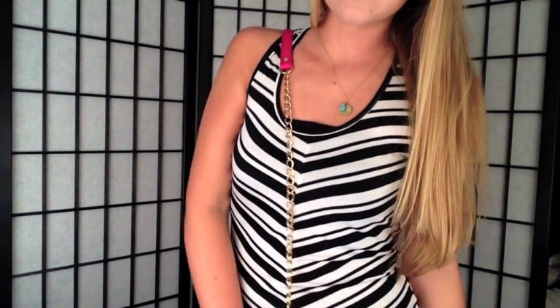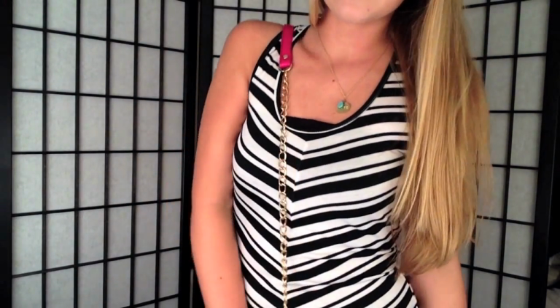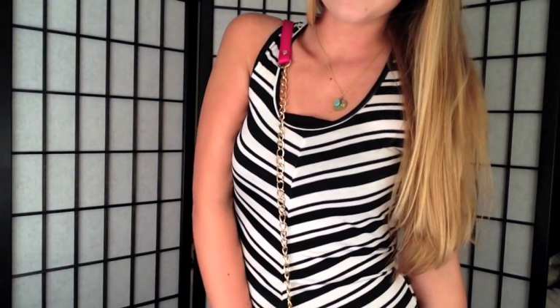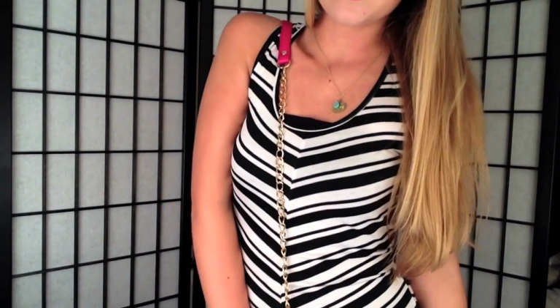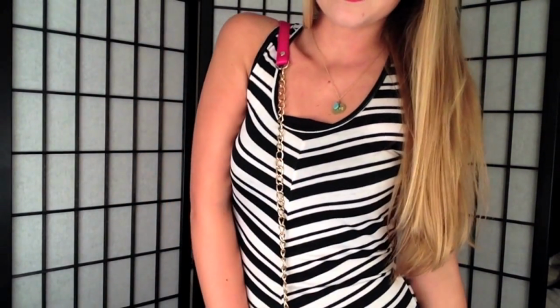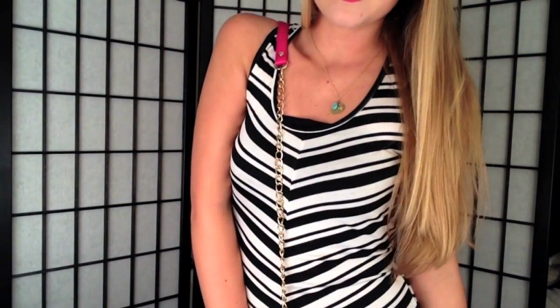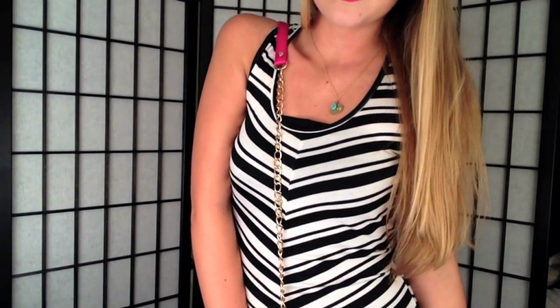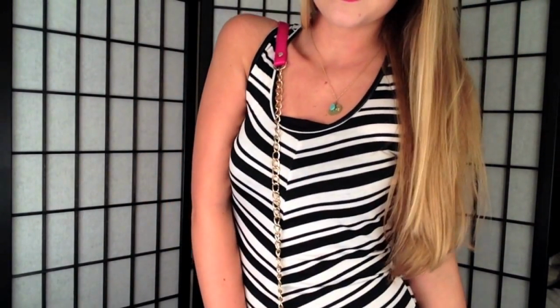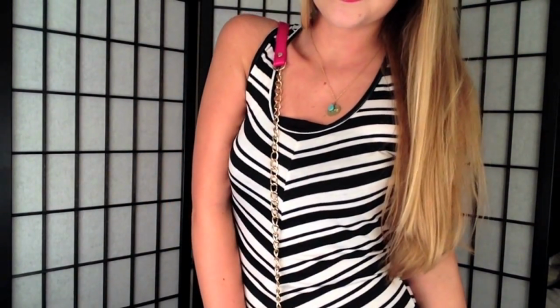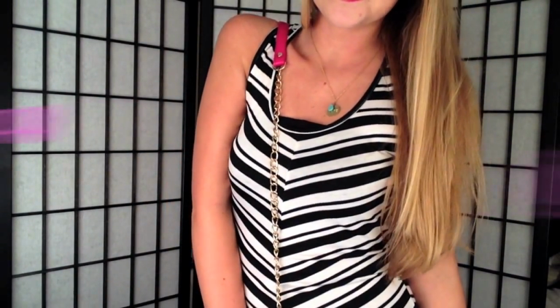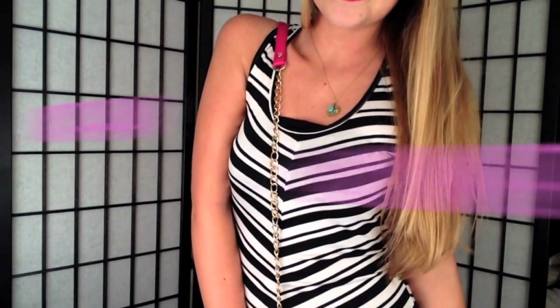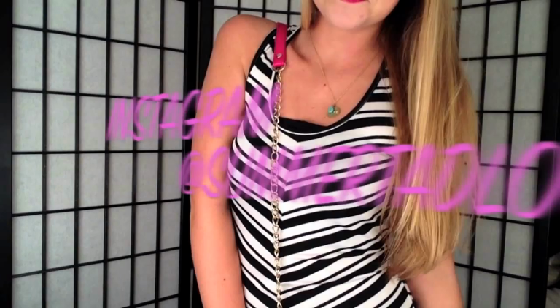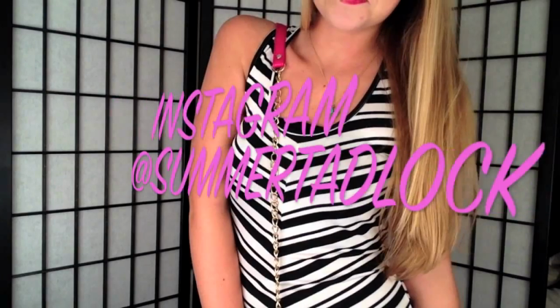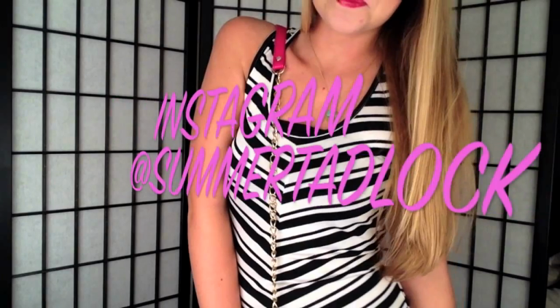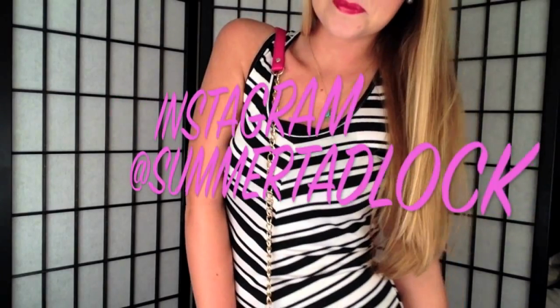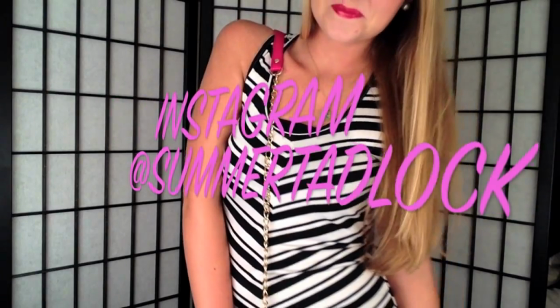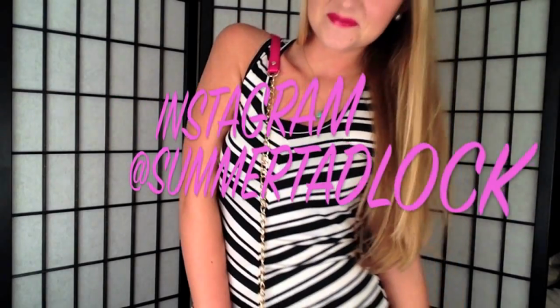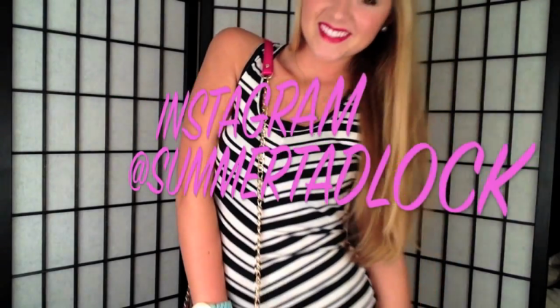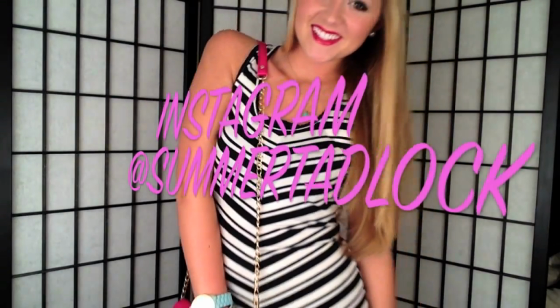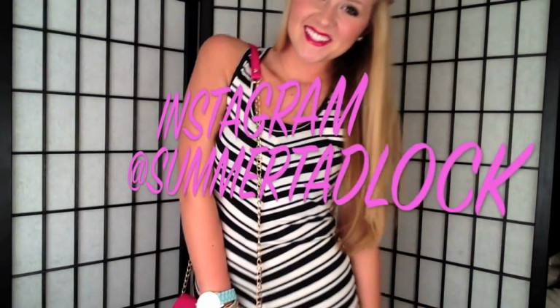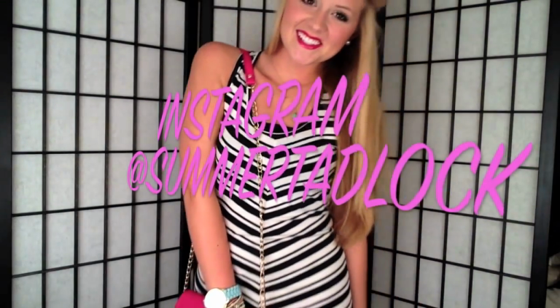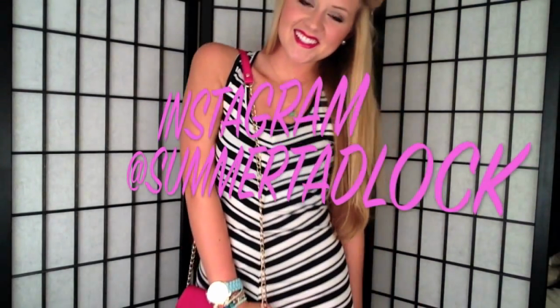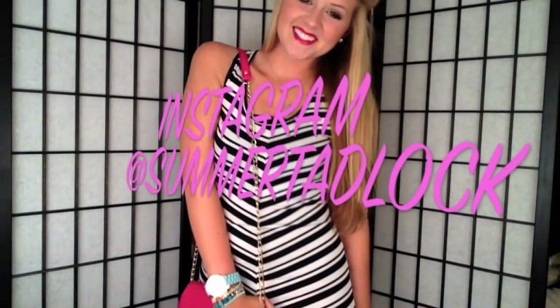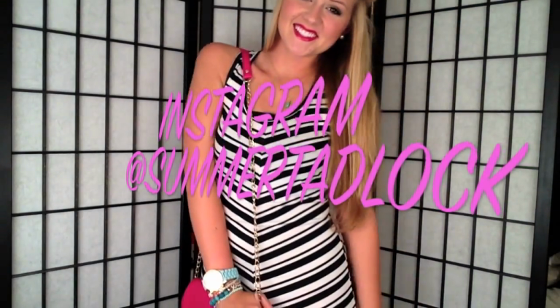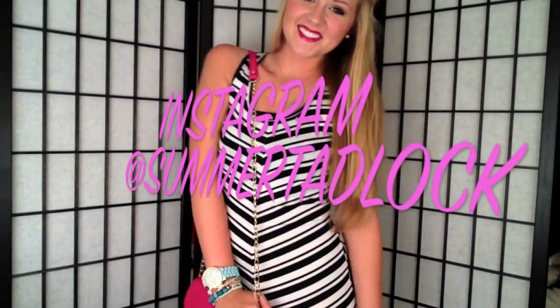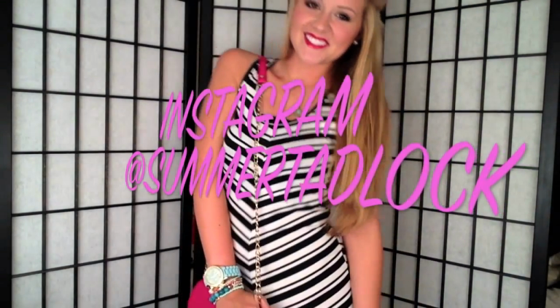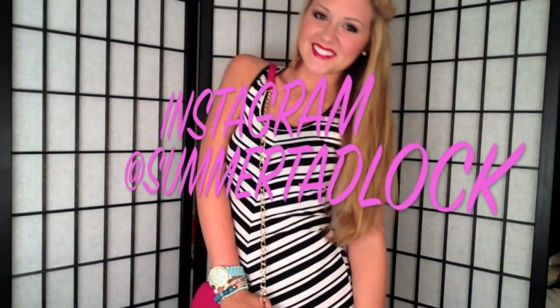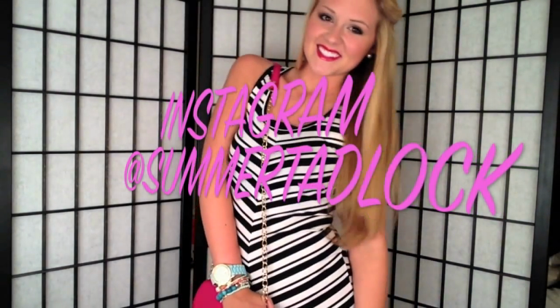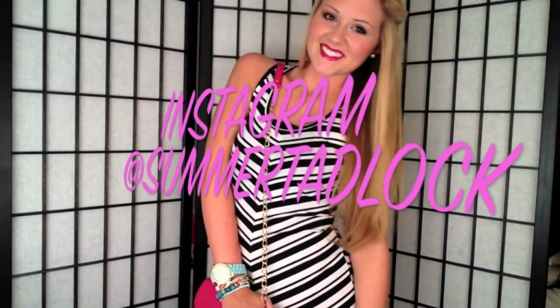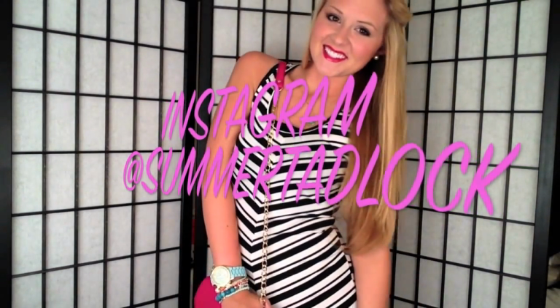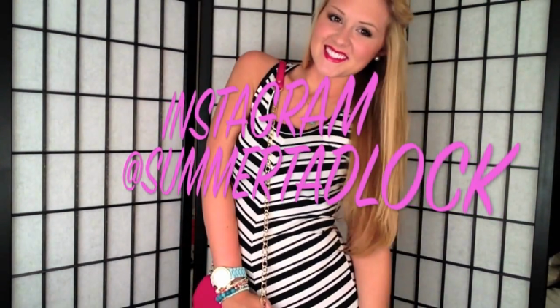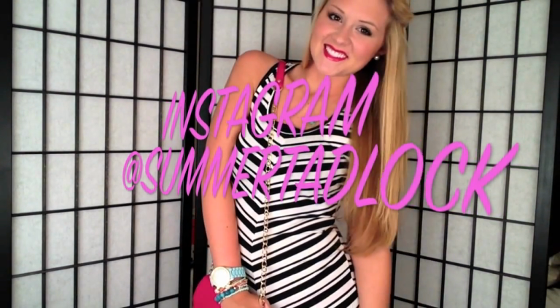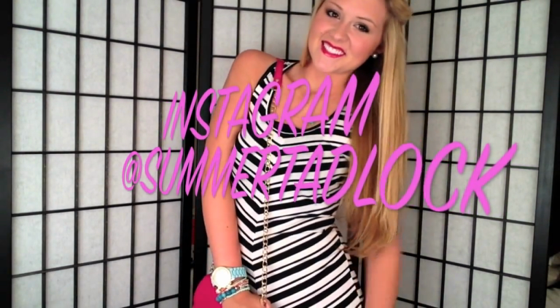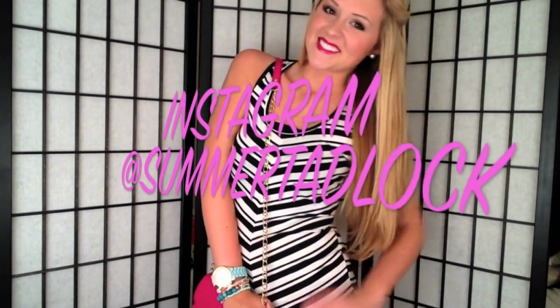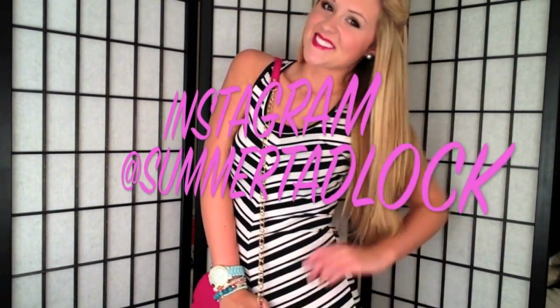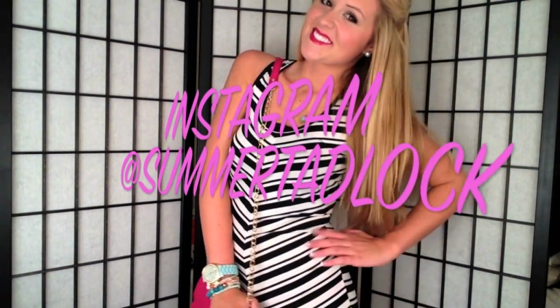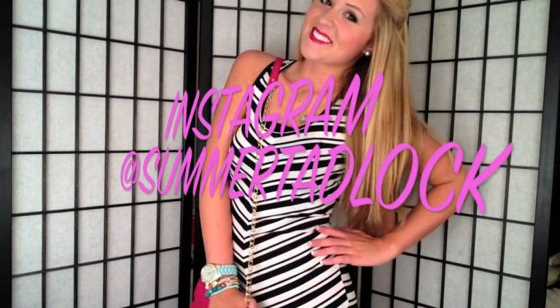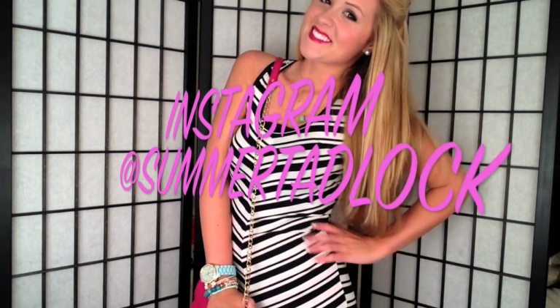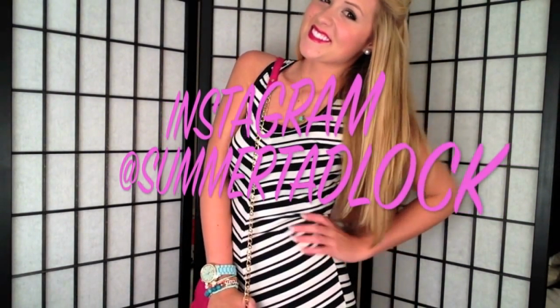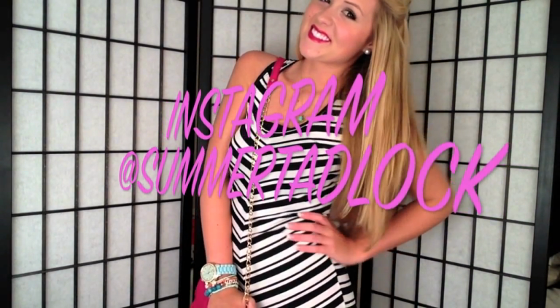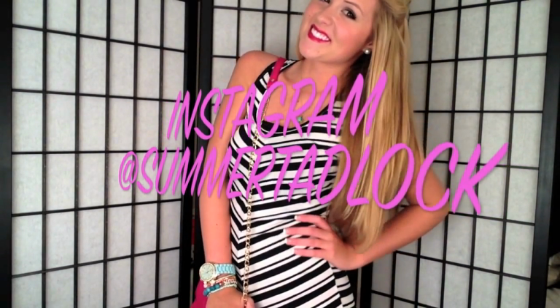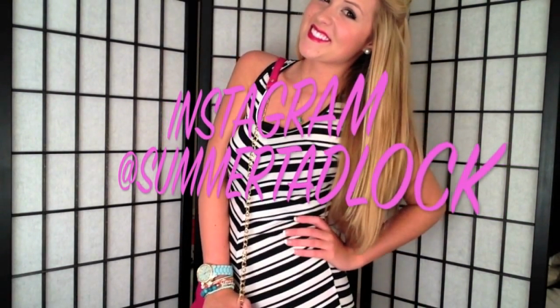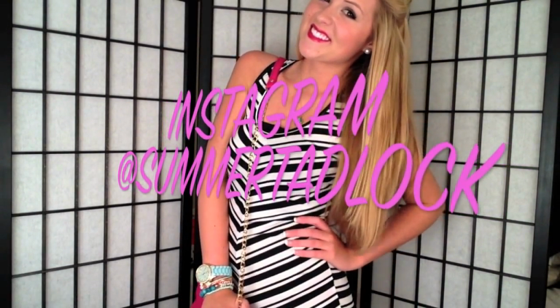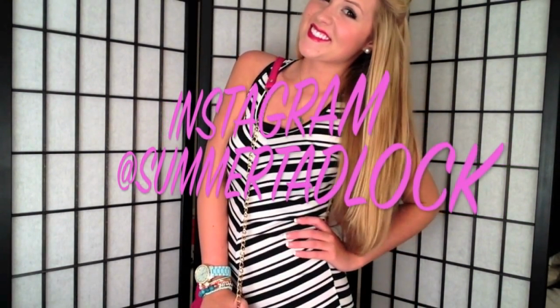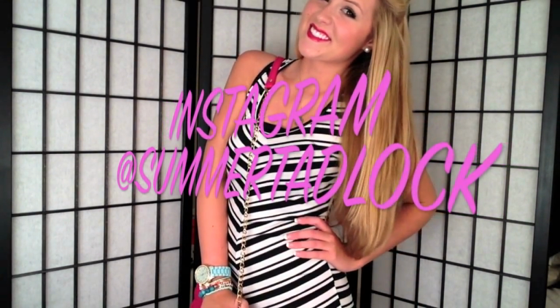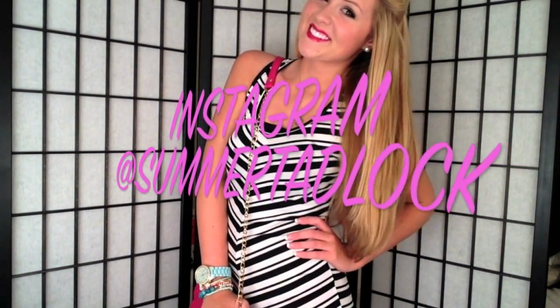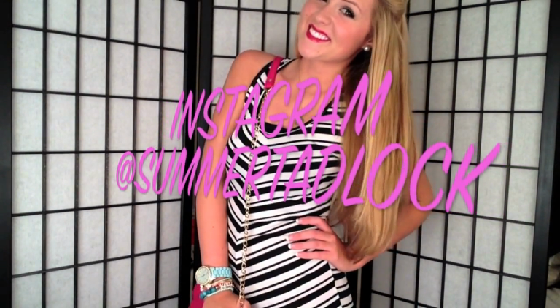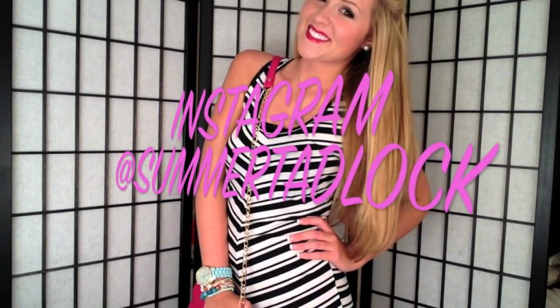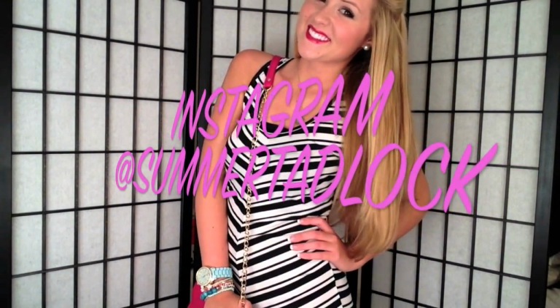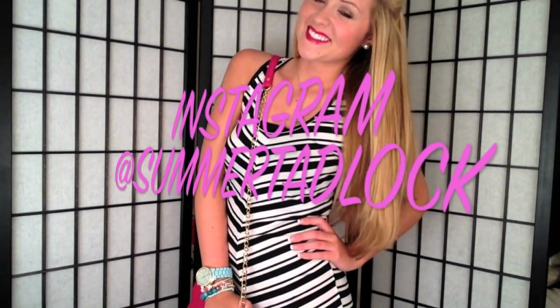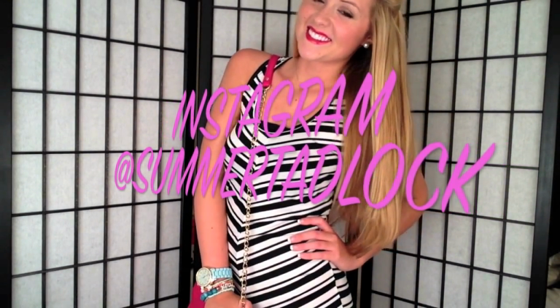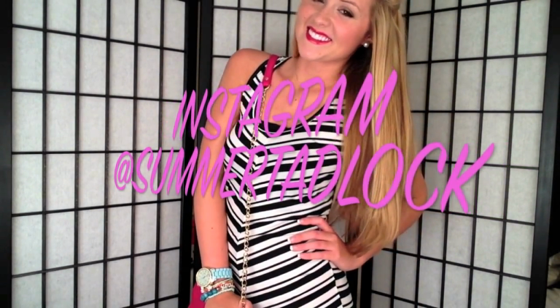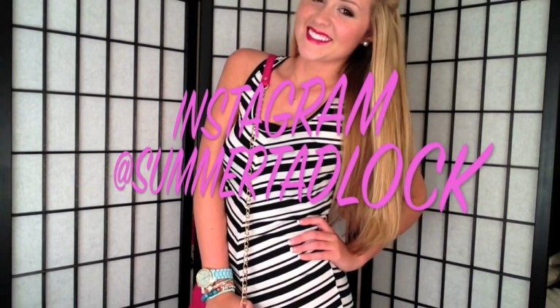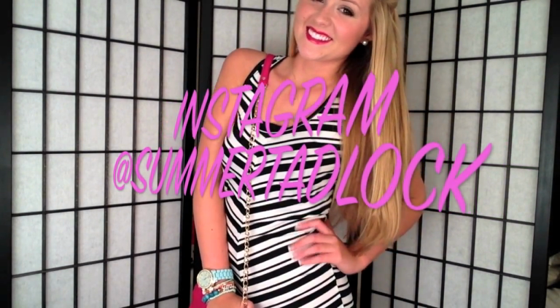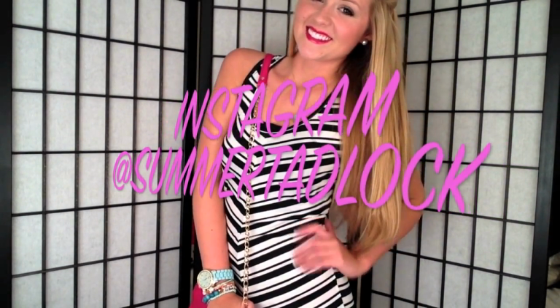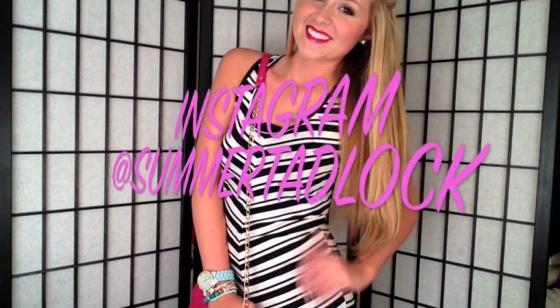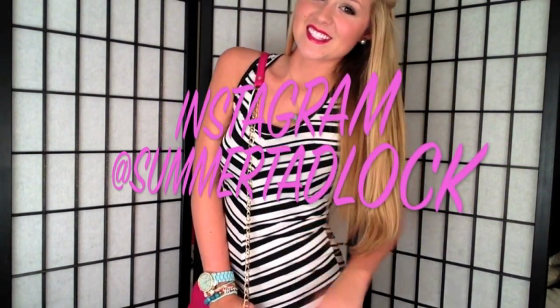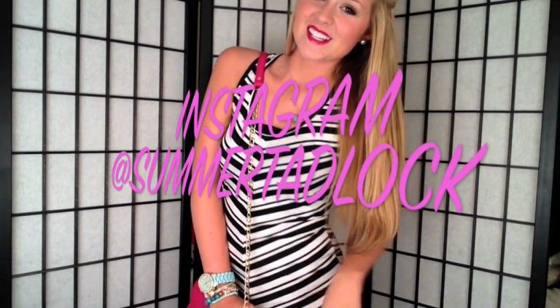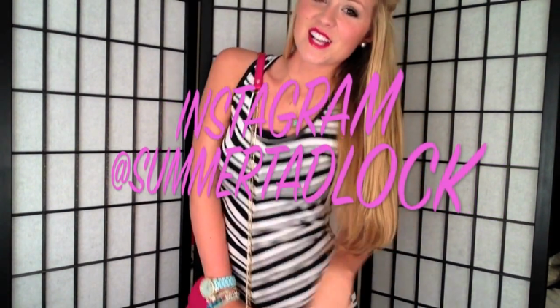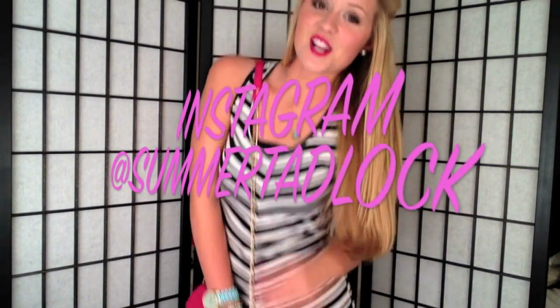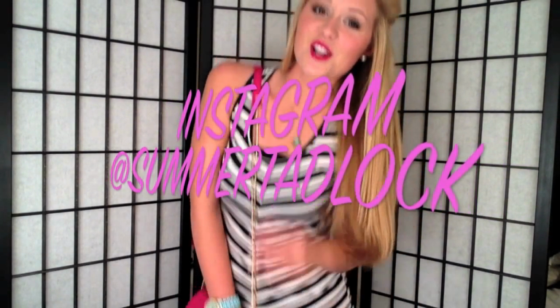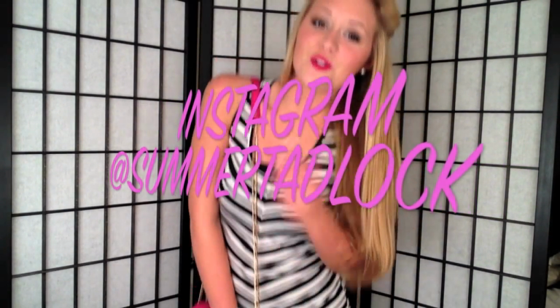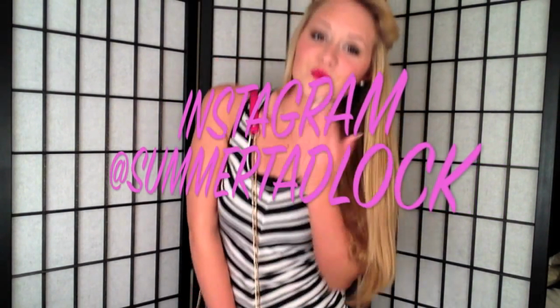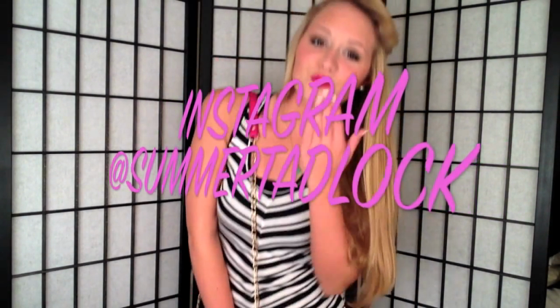I really hope that you guys enjoyed this tutorial. I hope you have a great first day back to school. I love you guys so much — don't forget to subscribe!